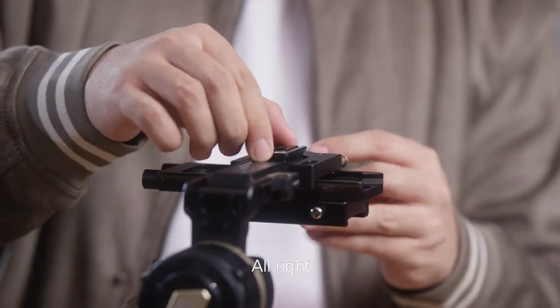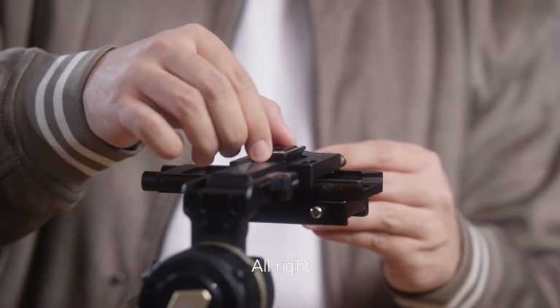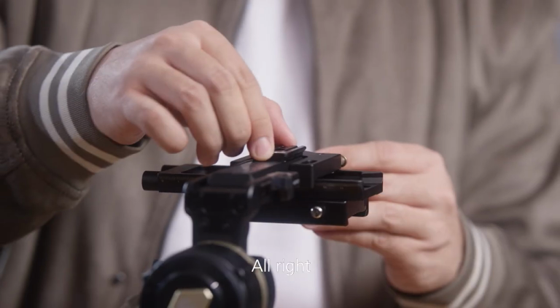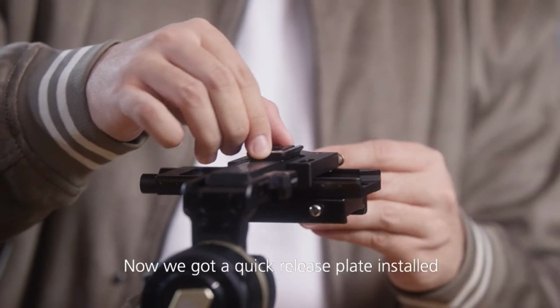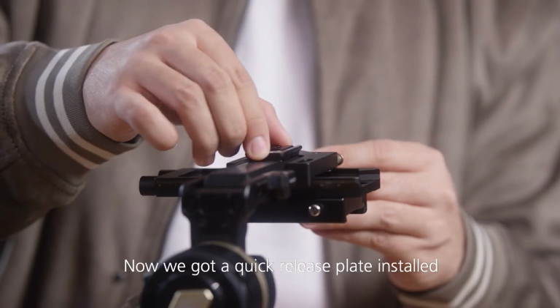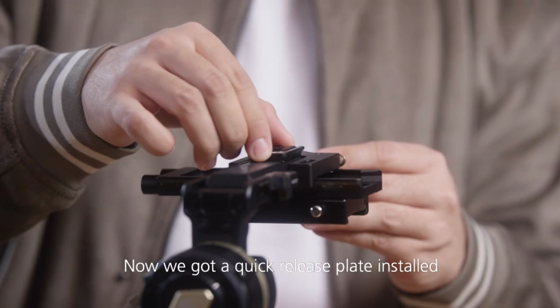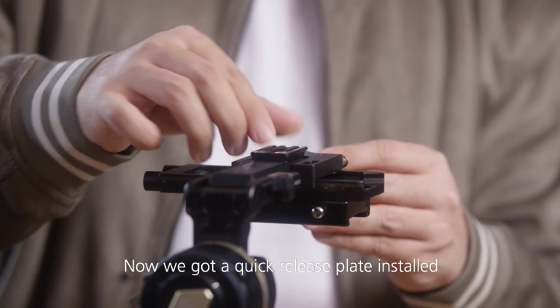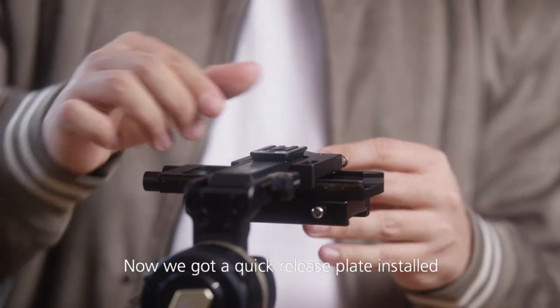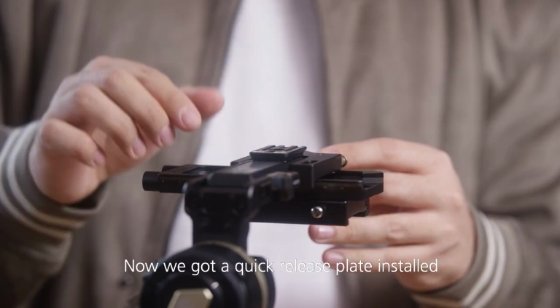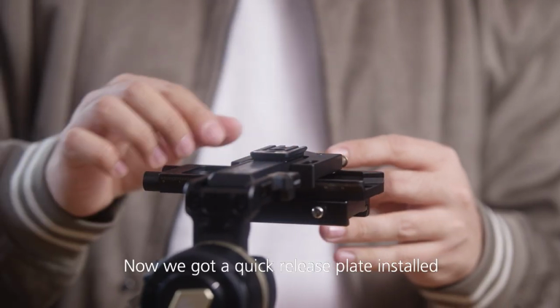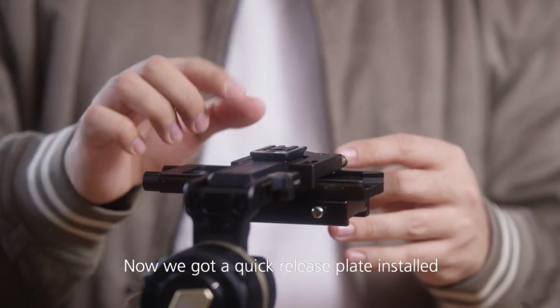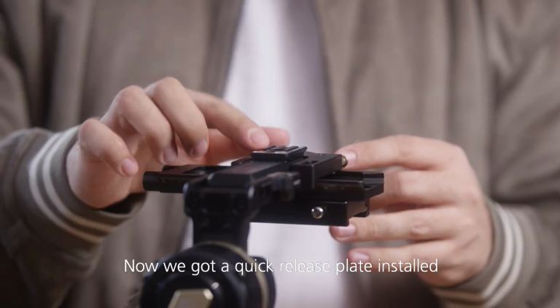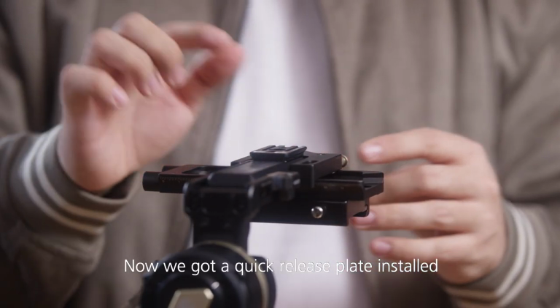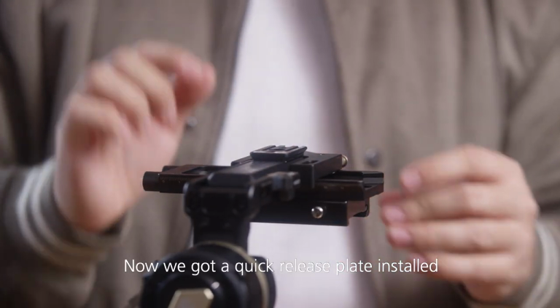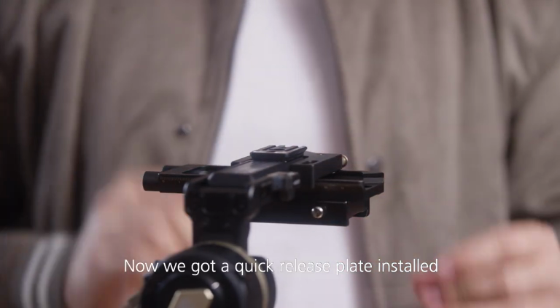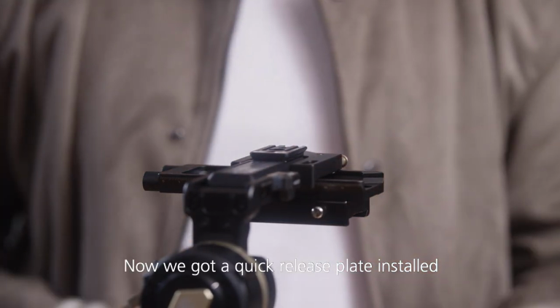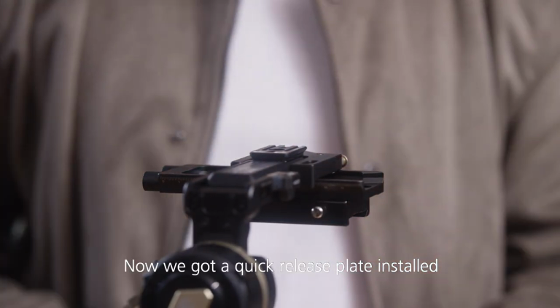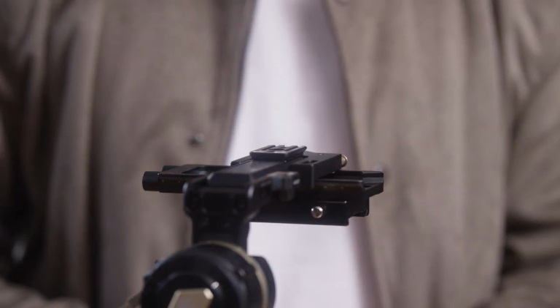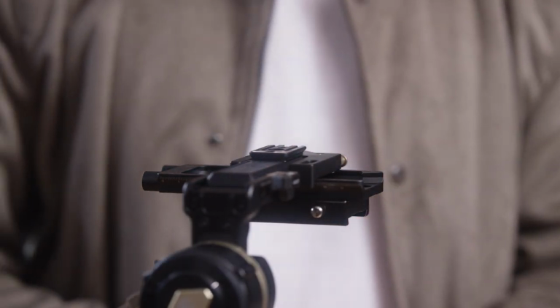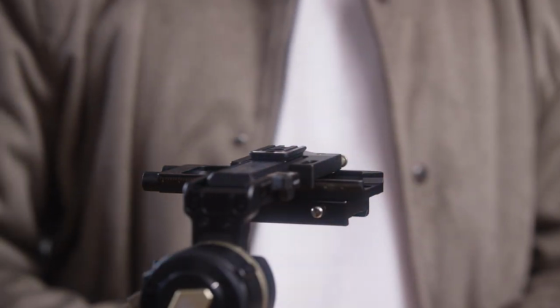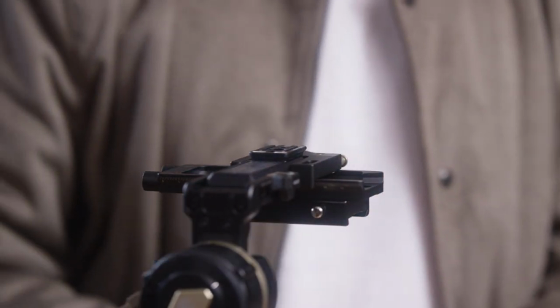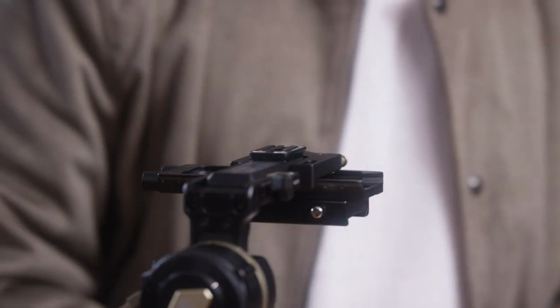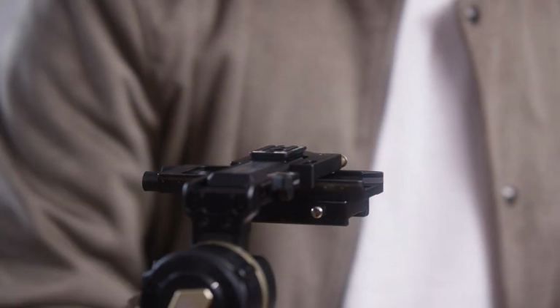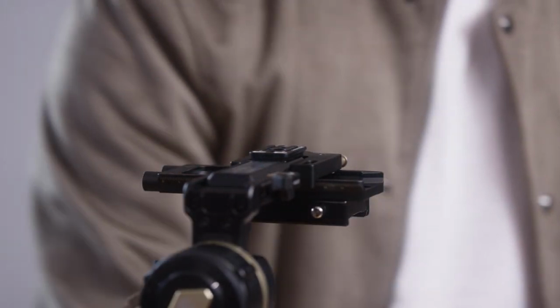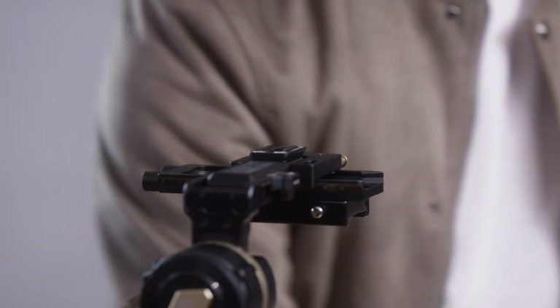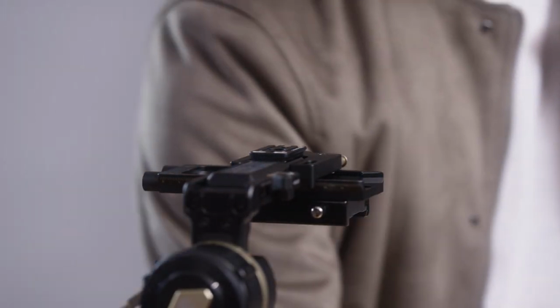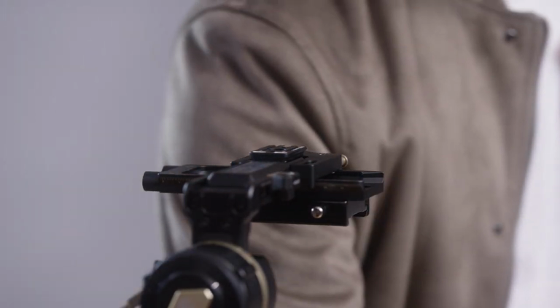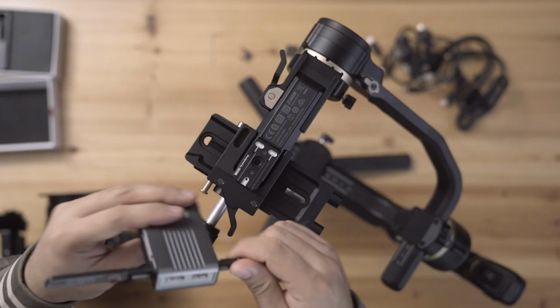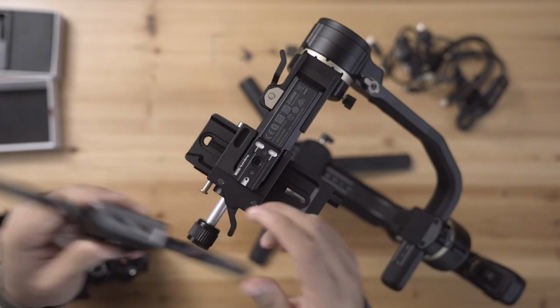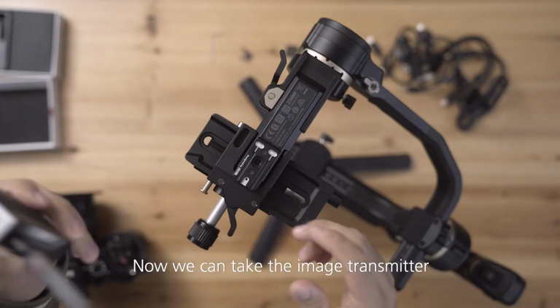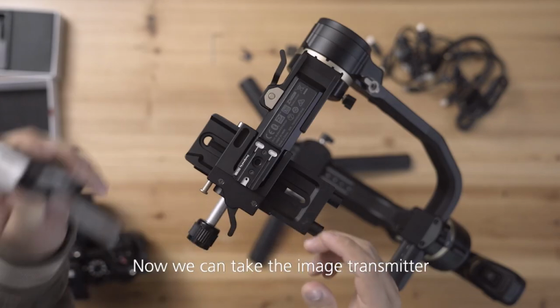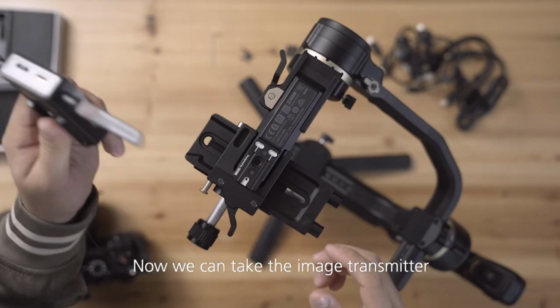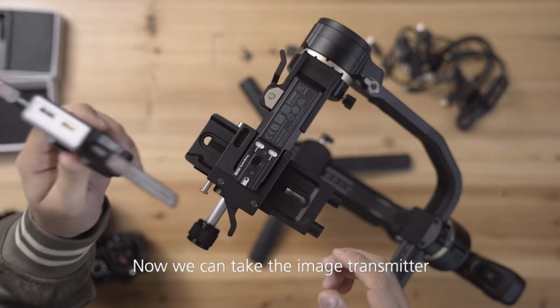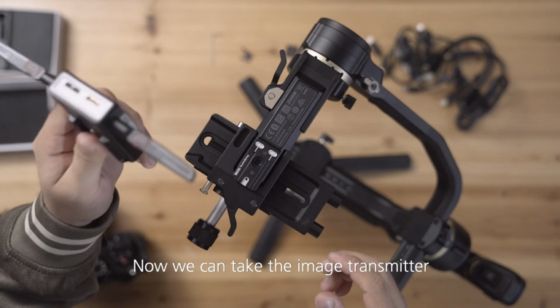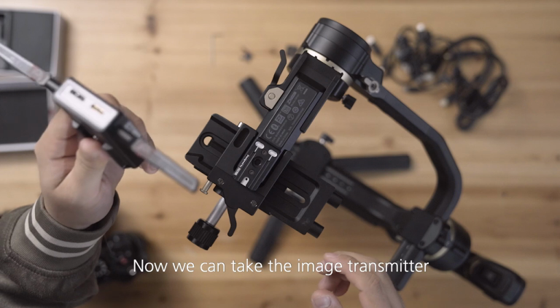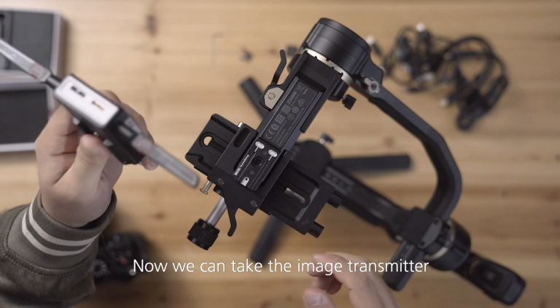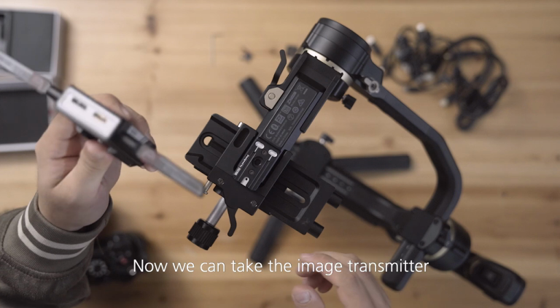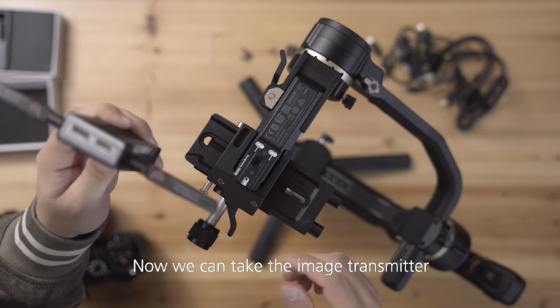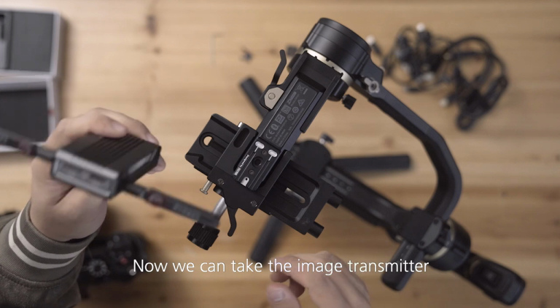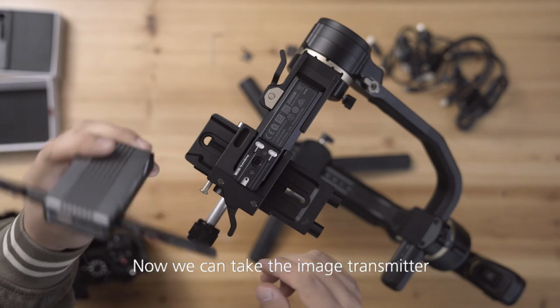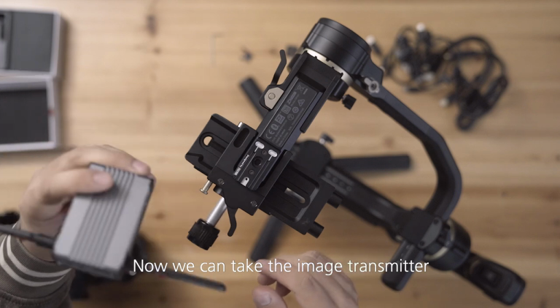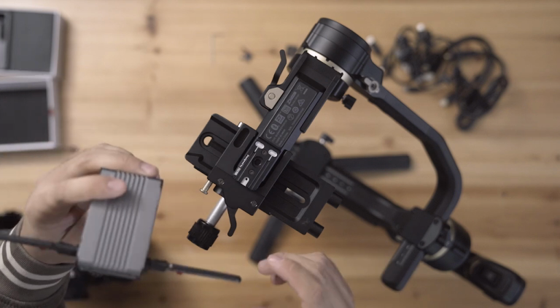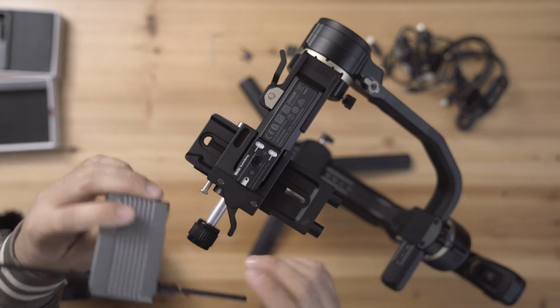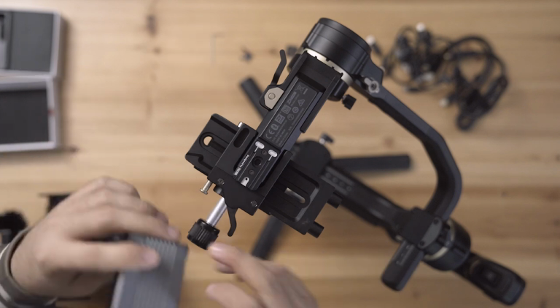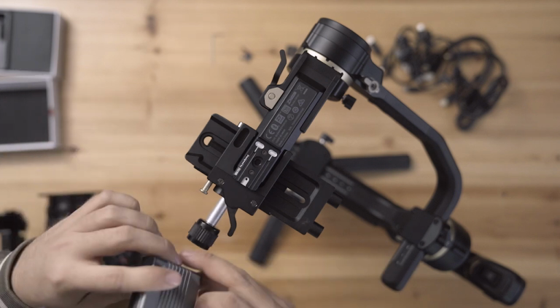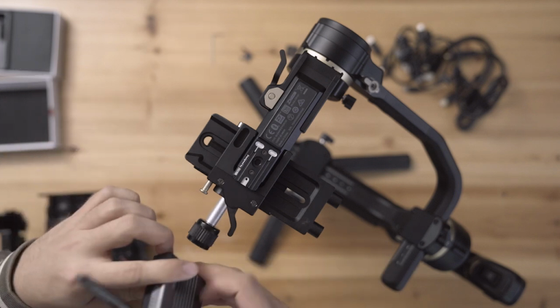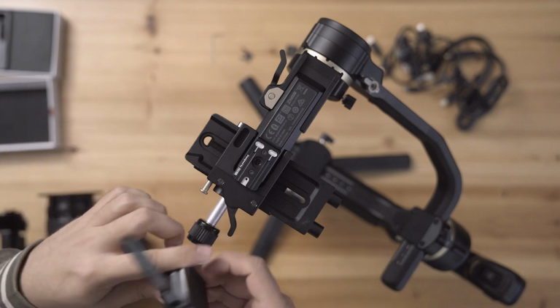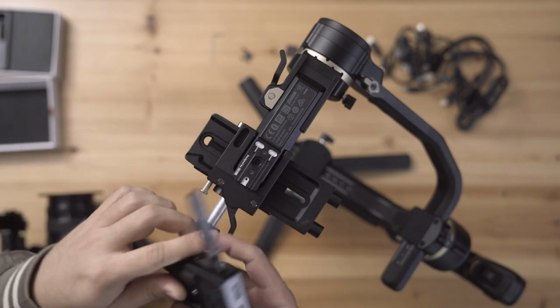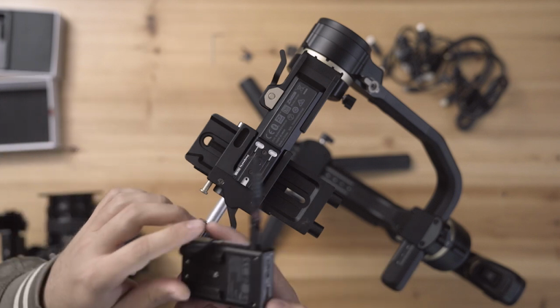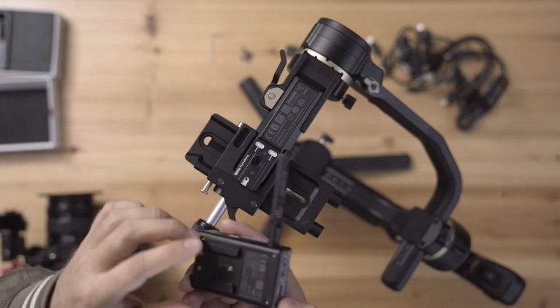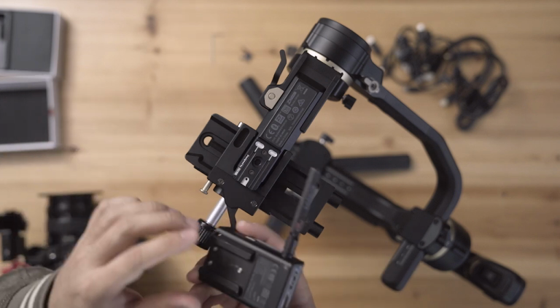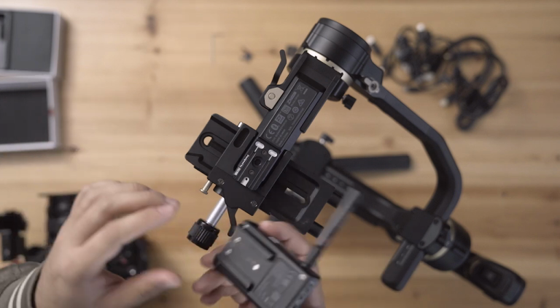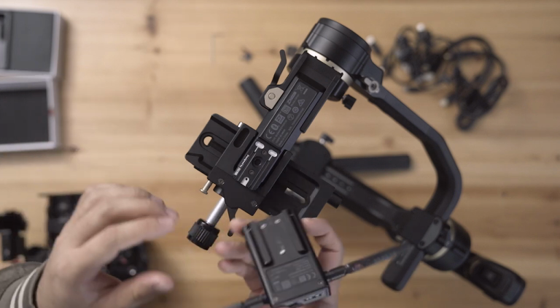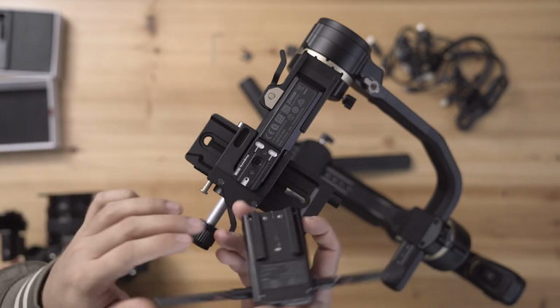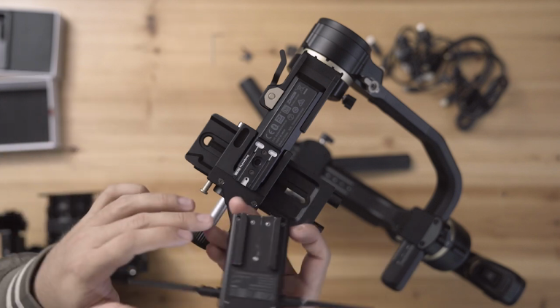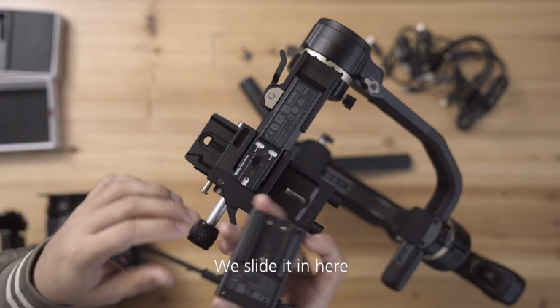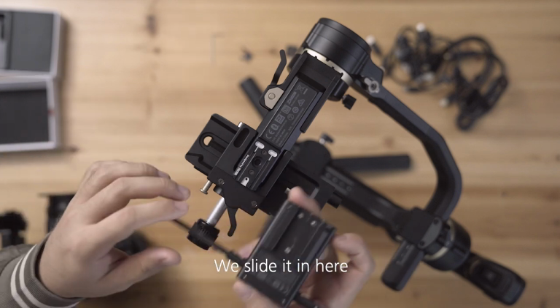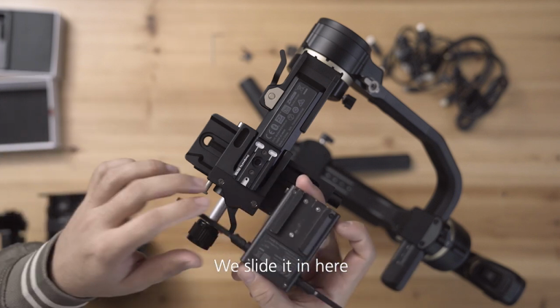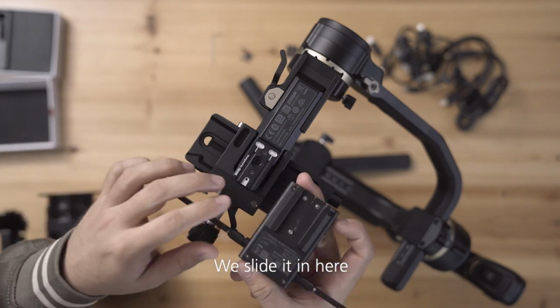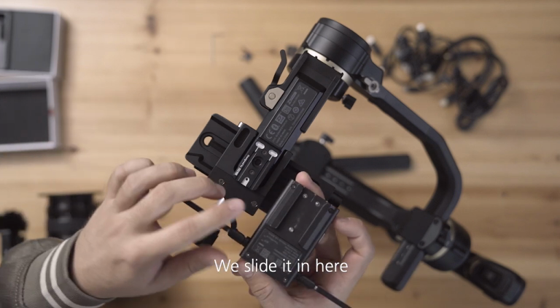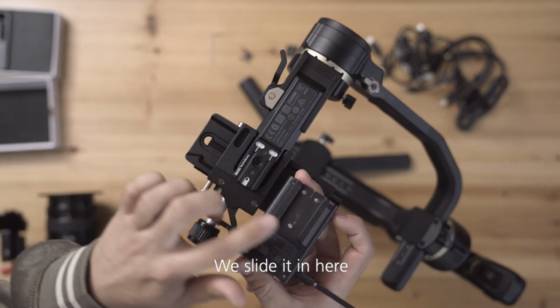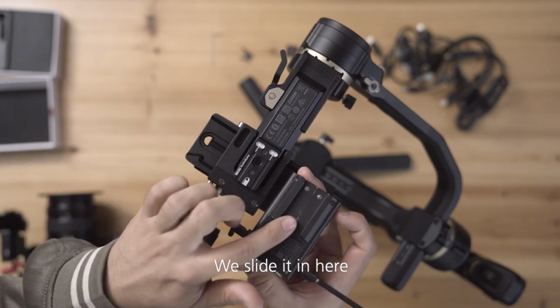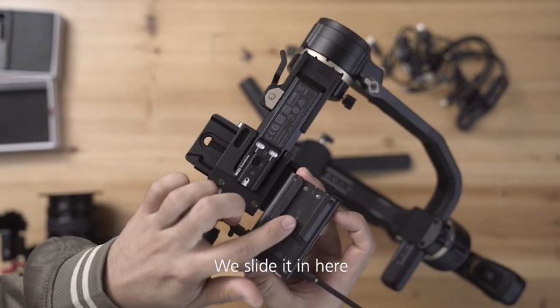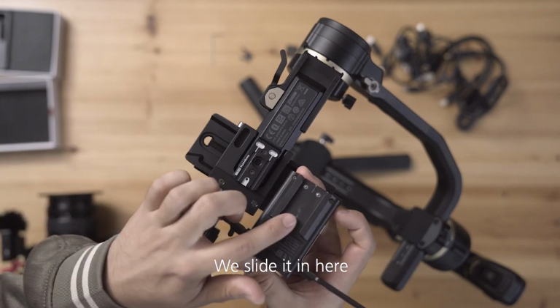Alright, now we've got the quick release plate installed. Now we can take the image transmitter and slide it in here.